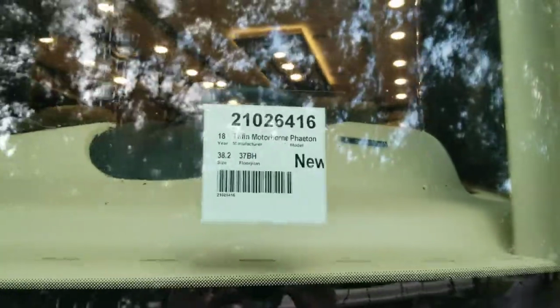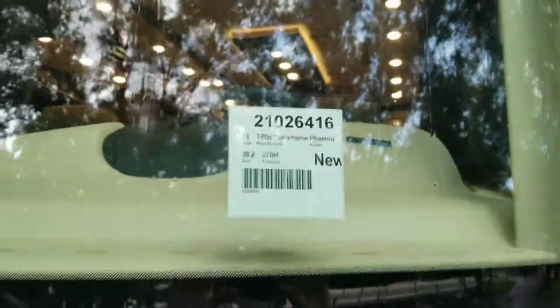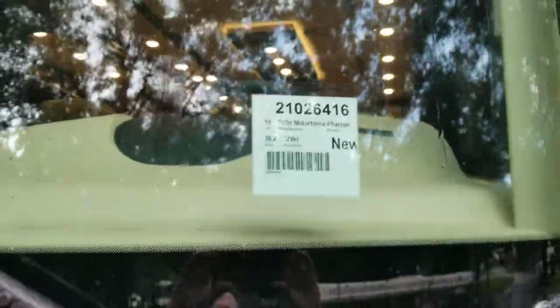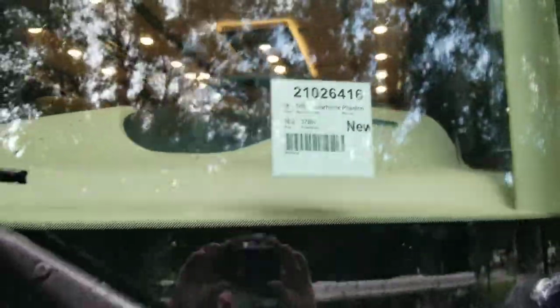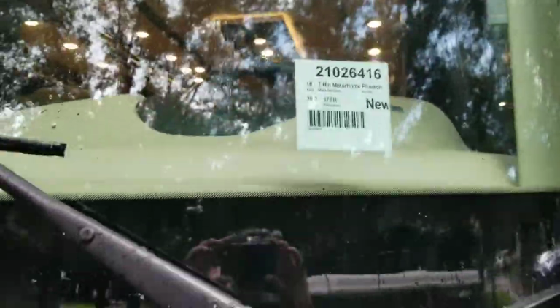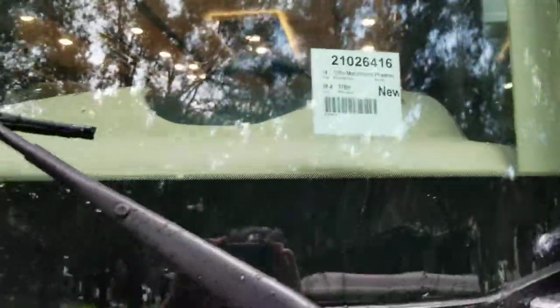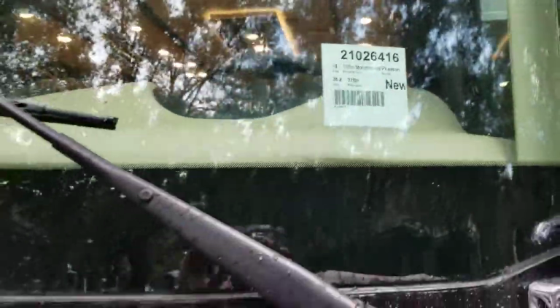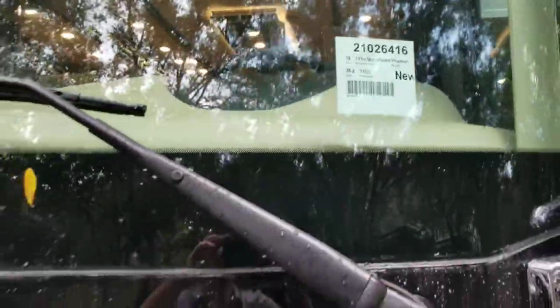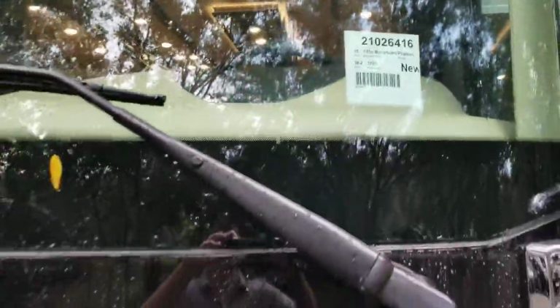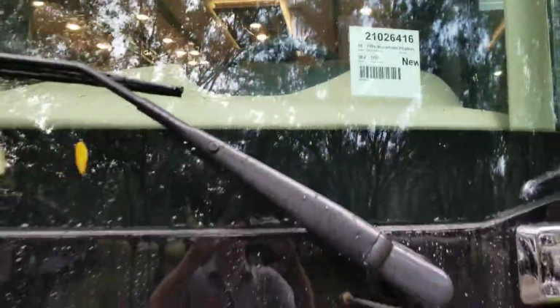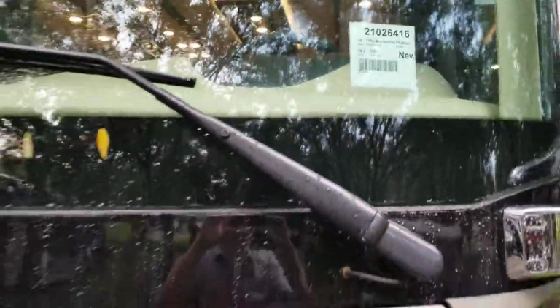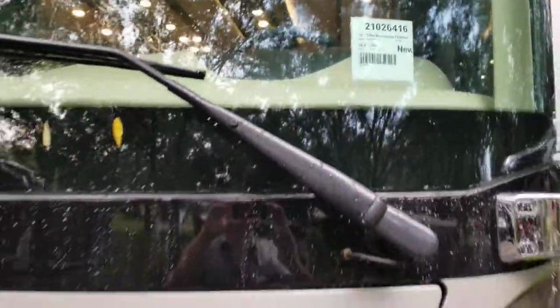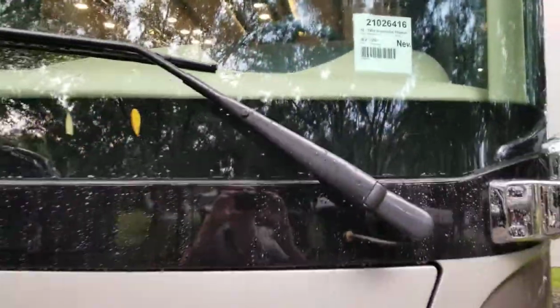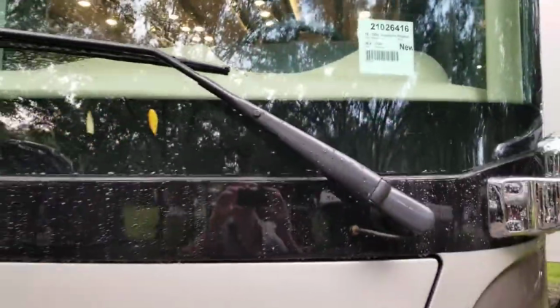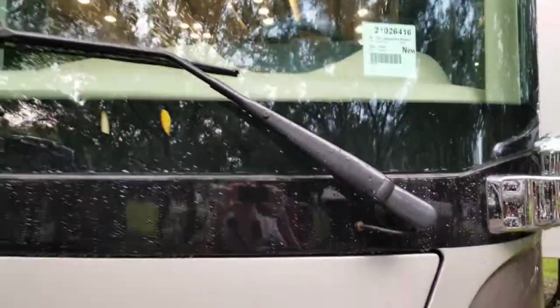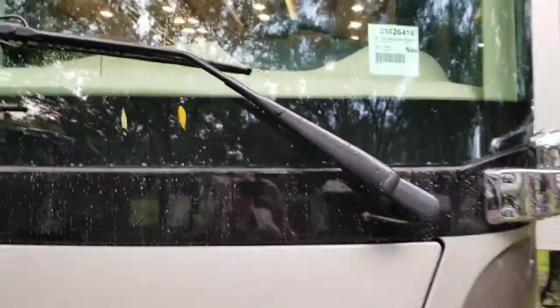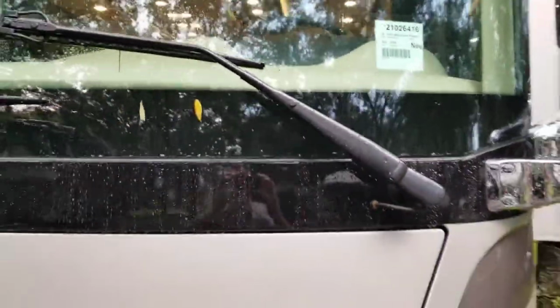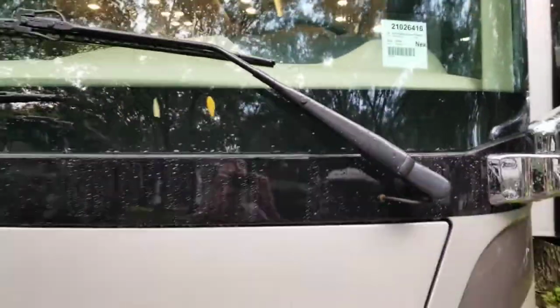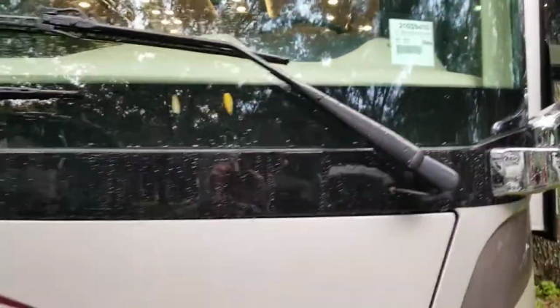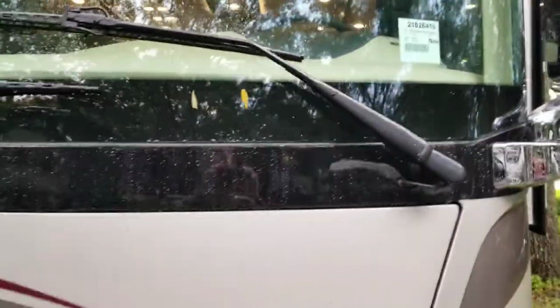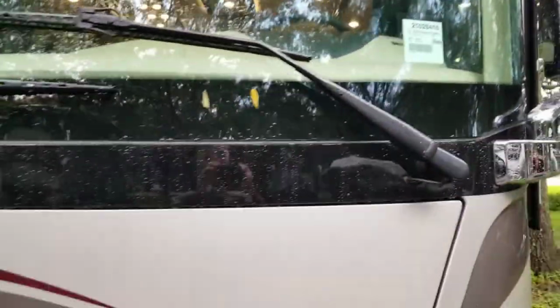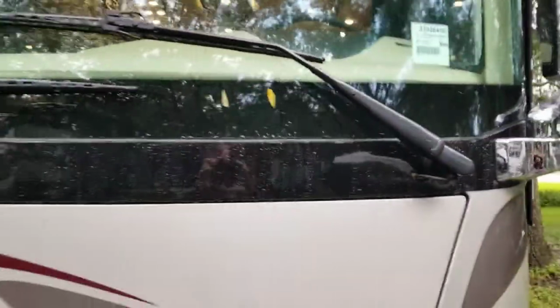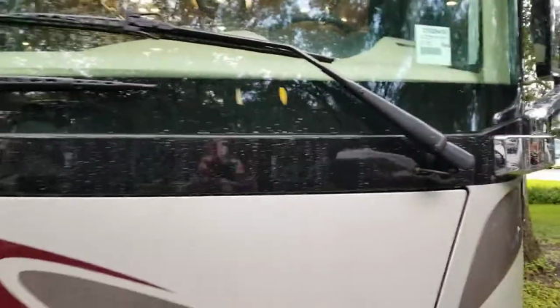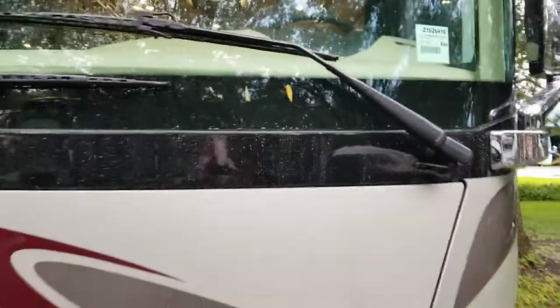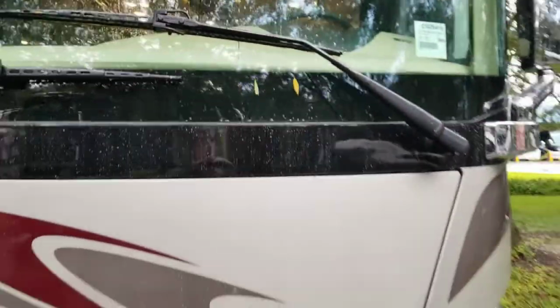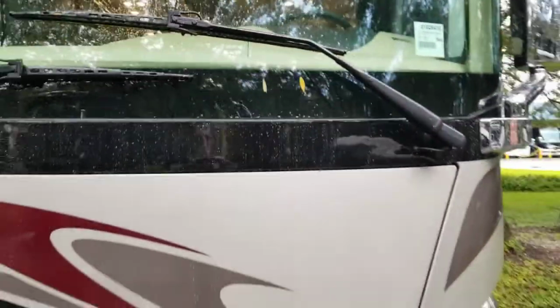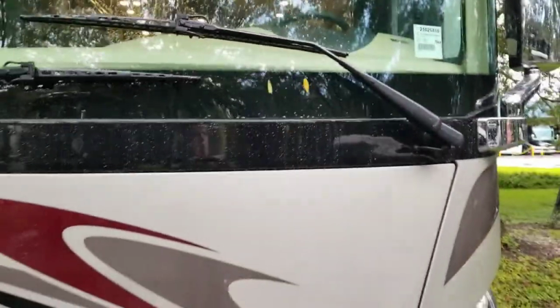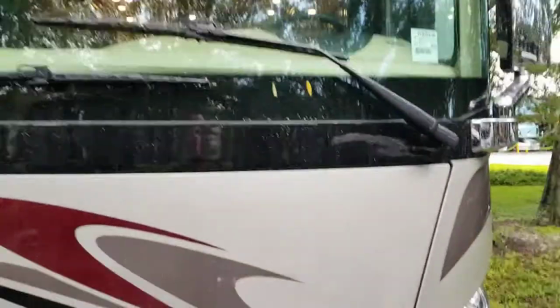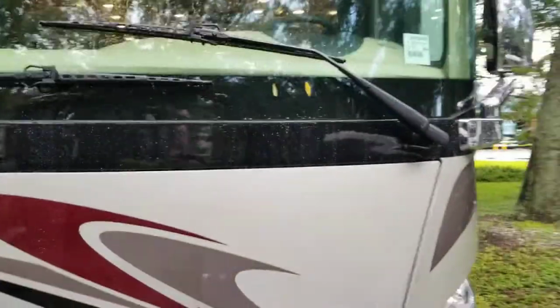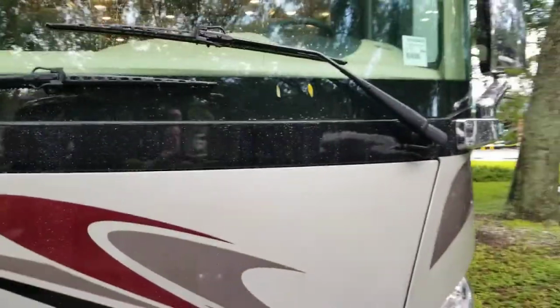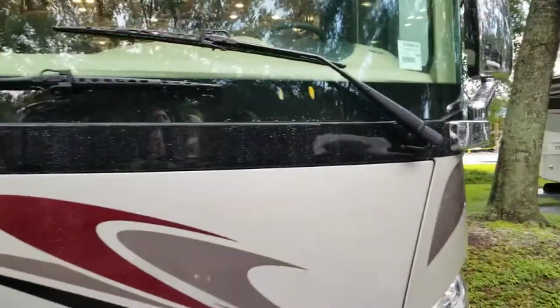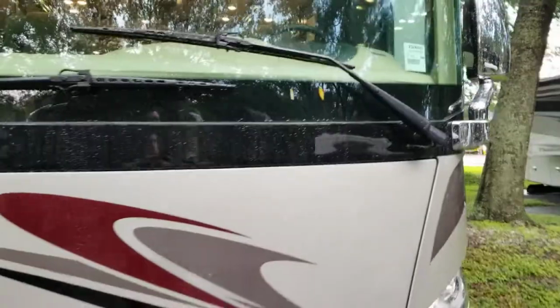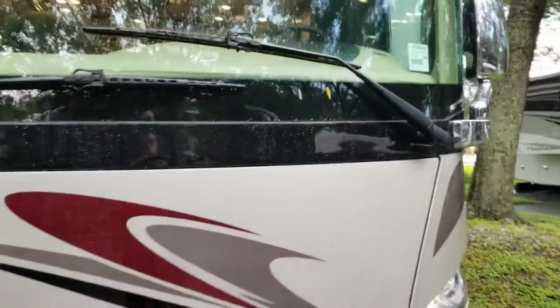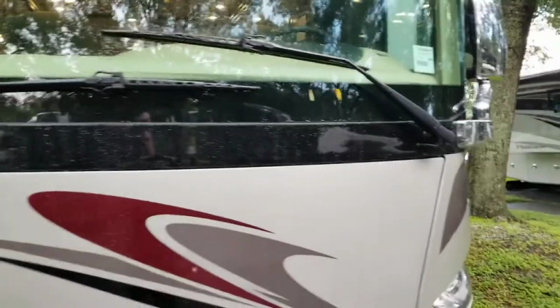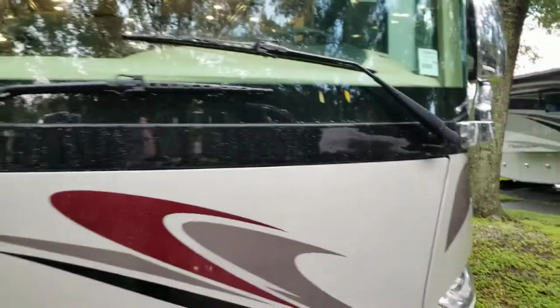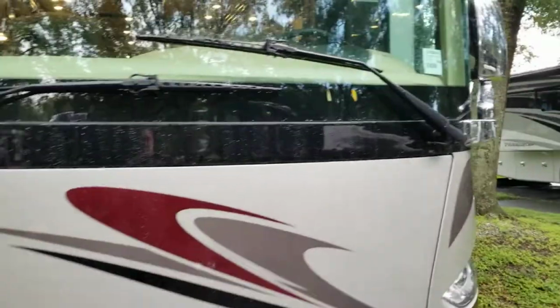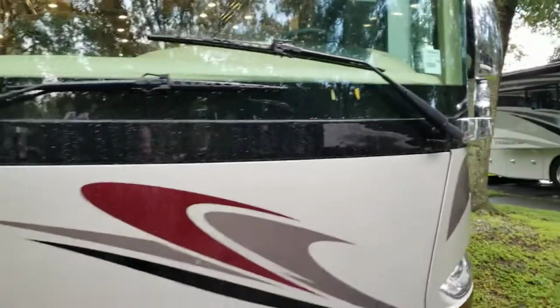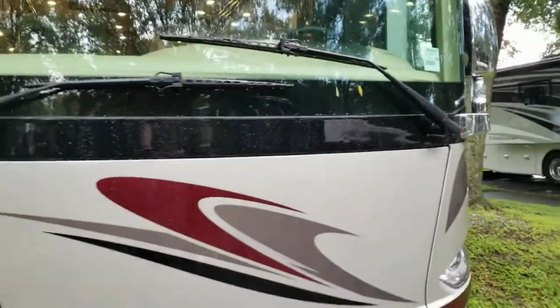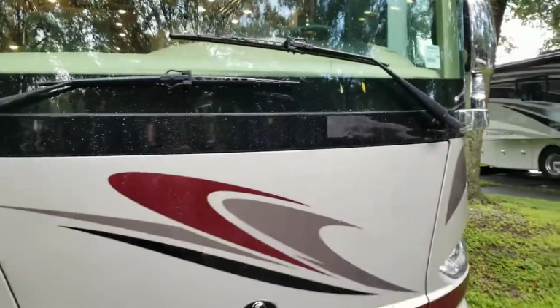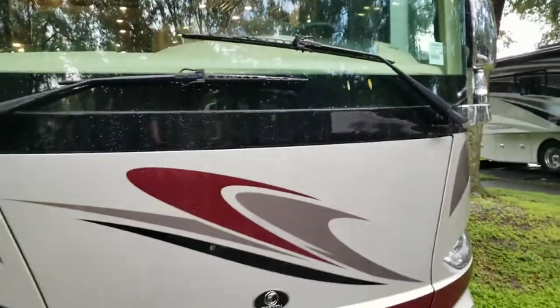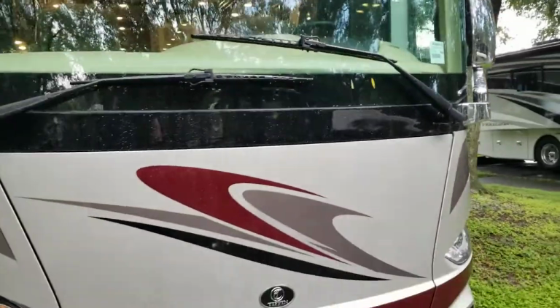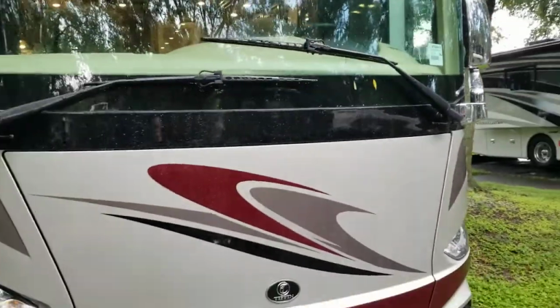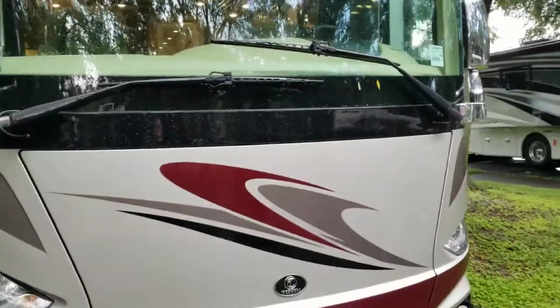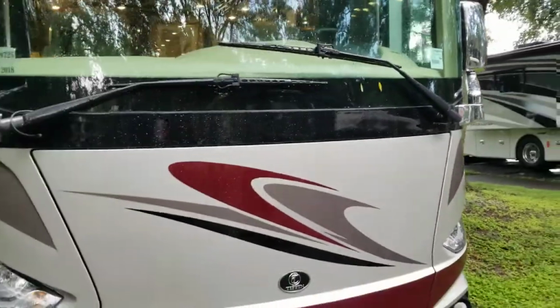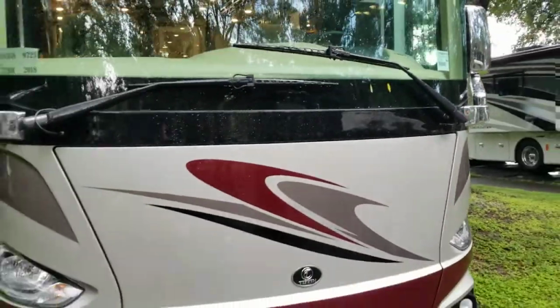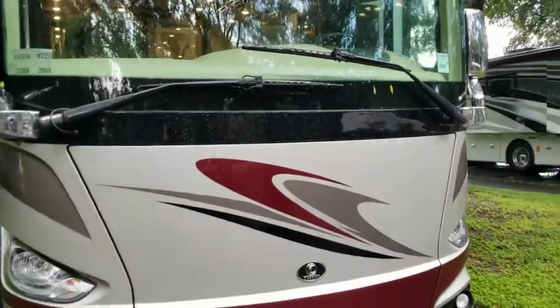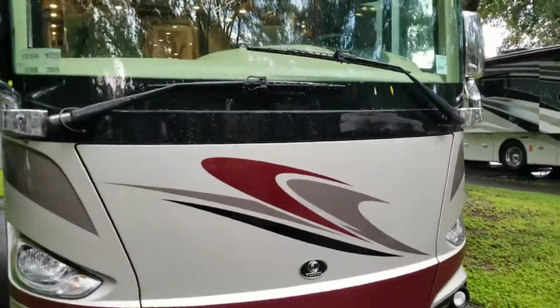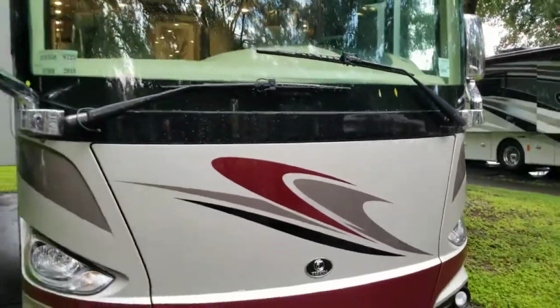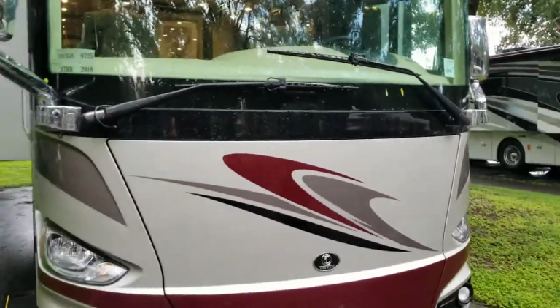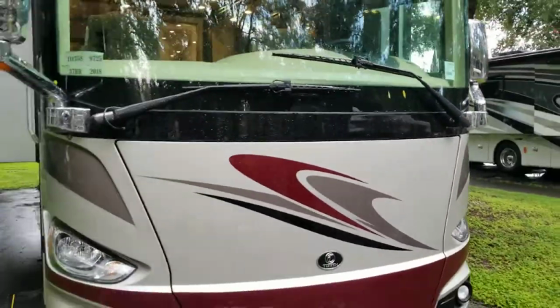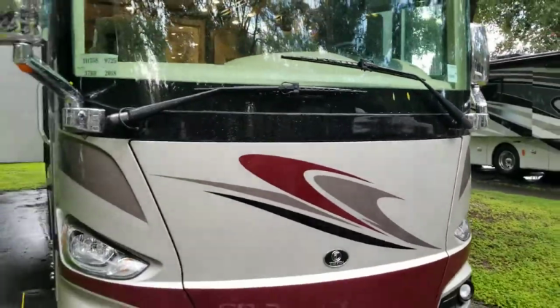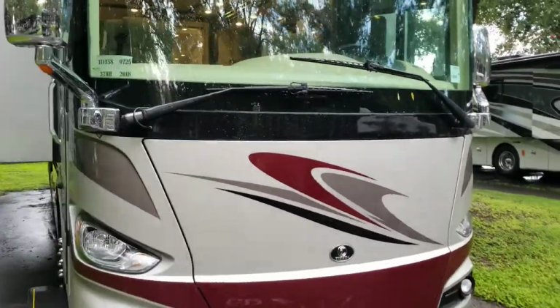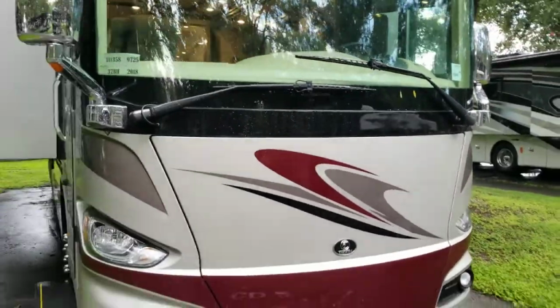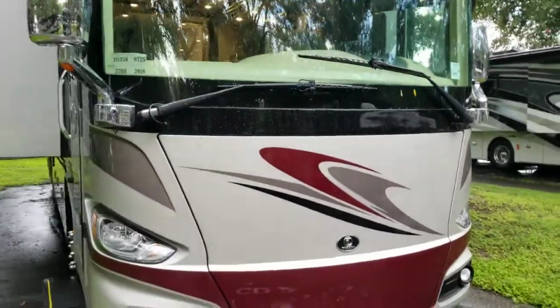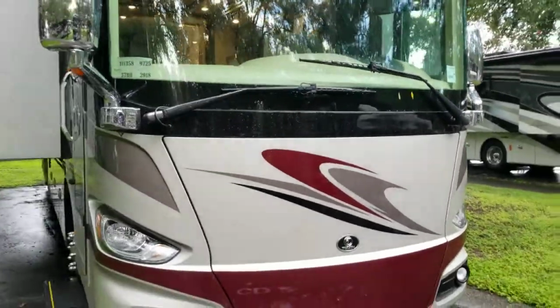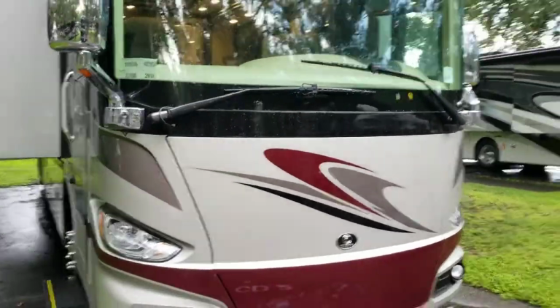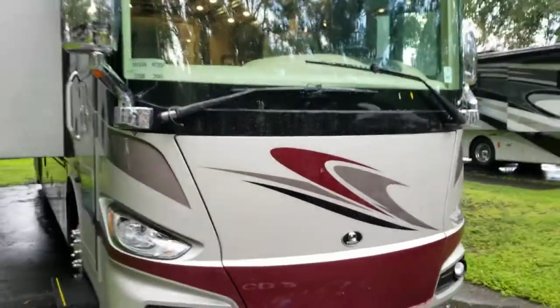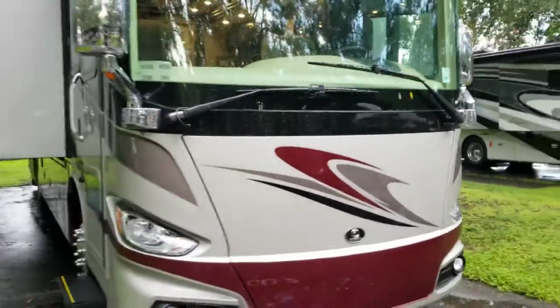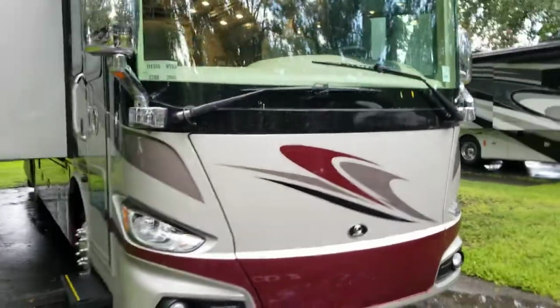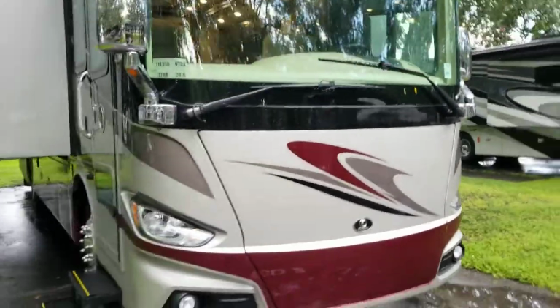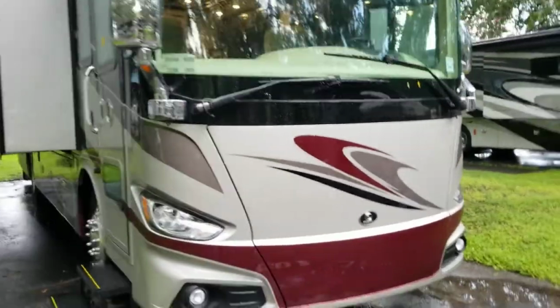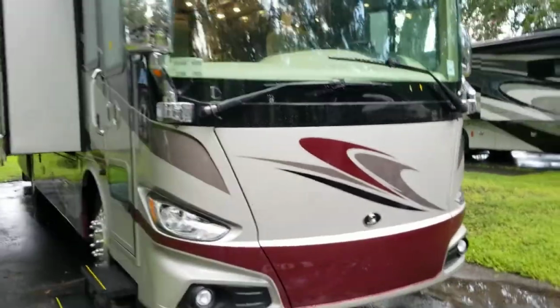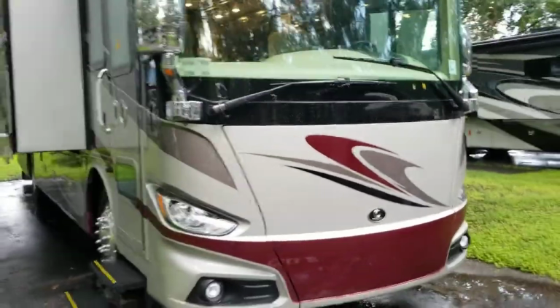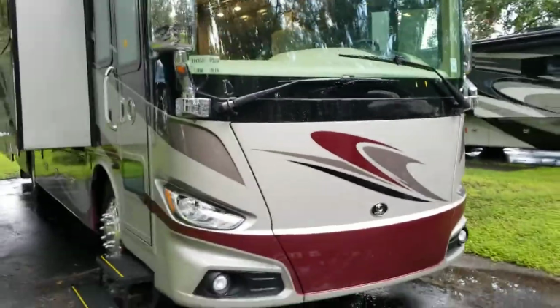So here we are at the Tiffin & Peyton 37BH. This is the 18 model.